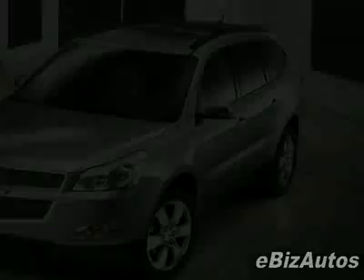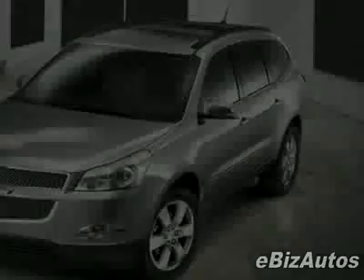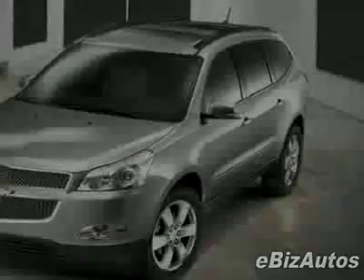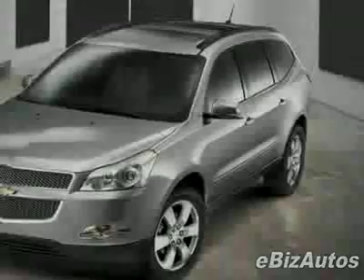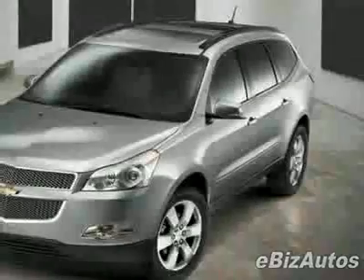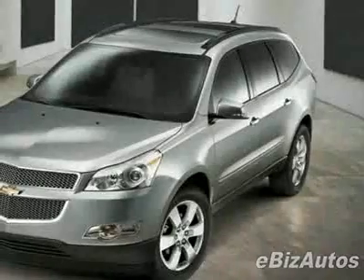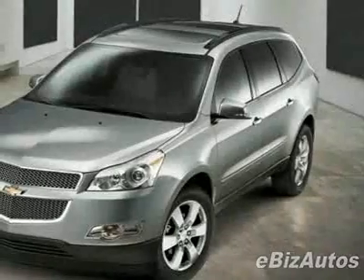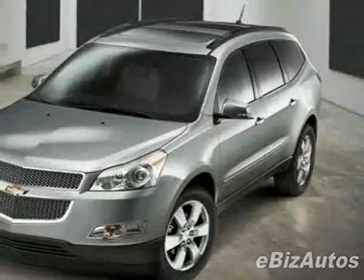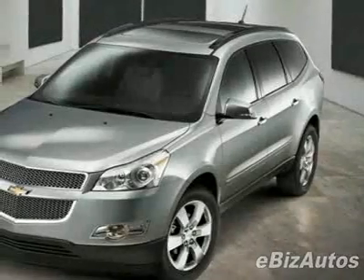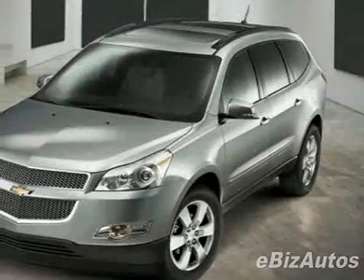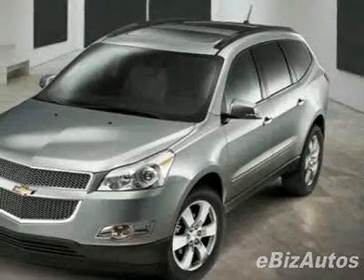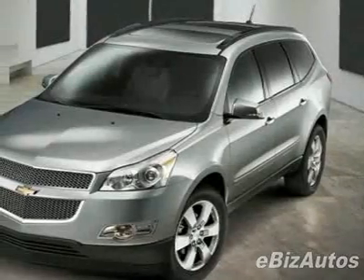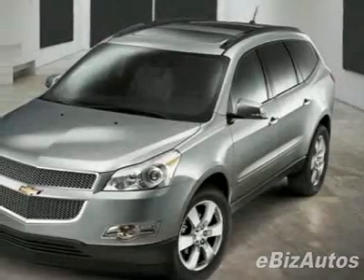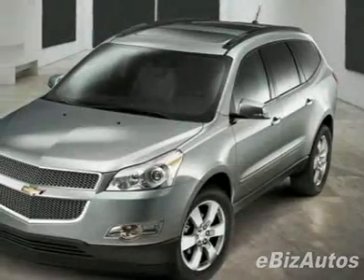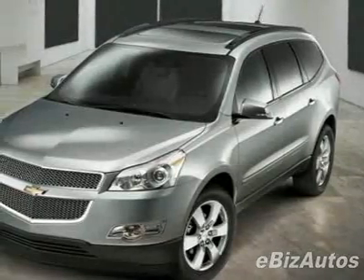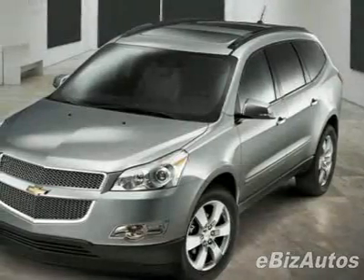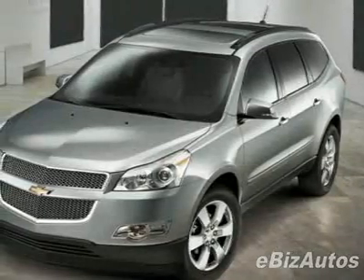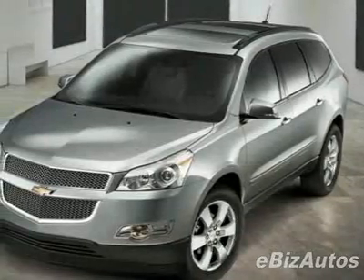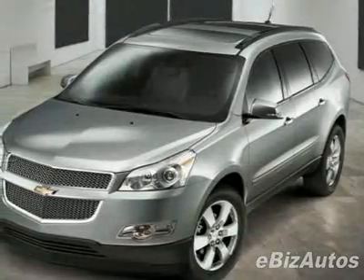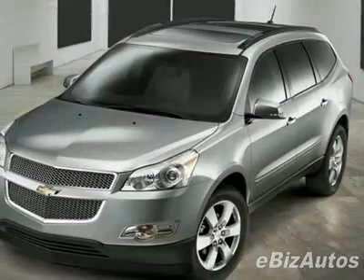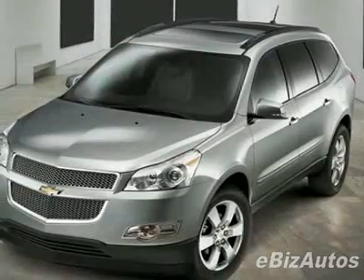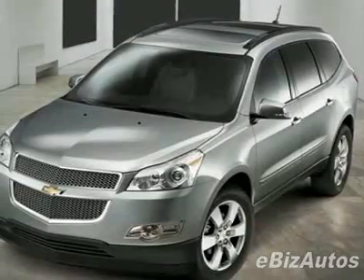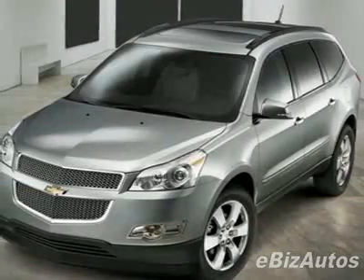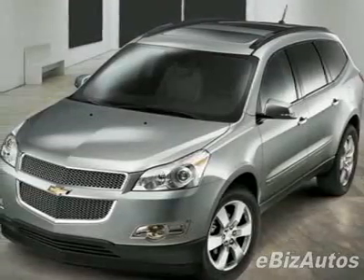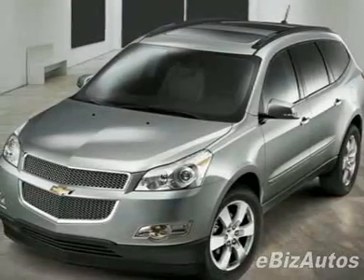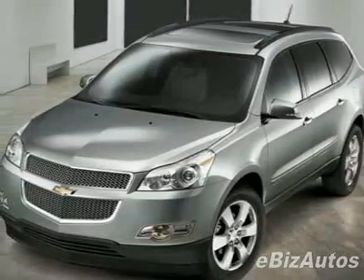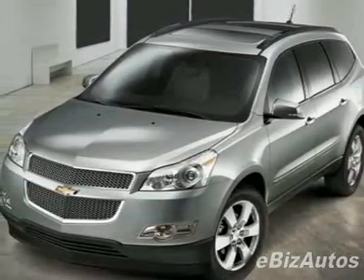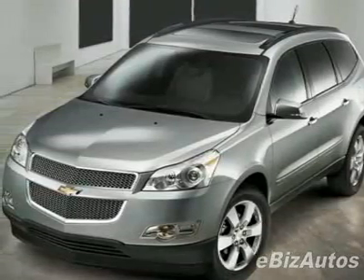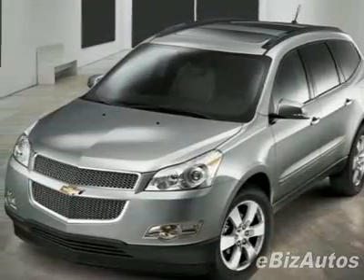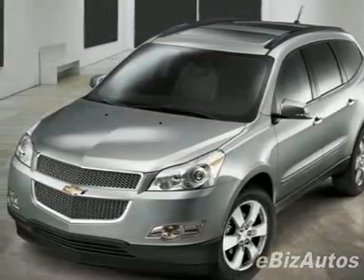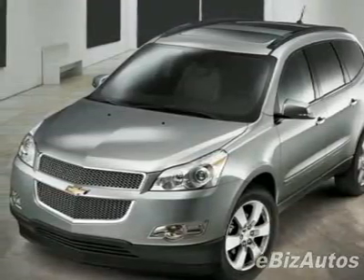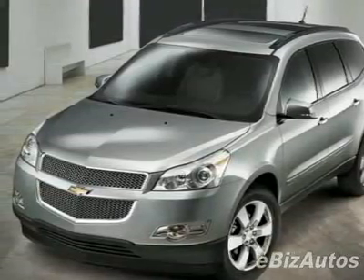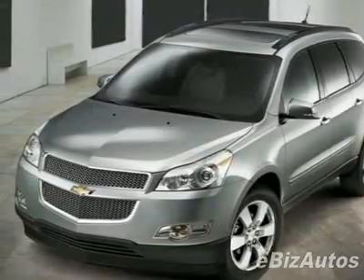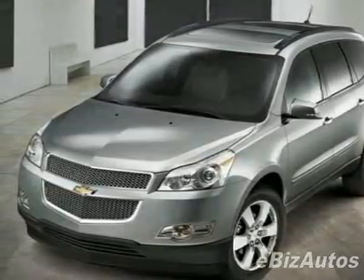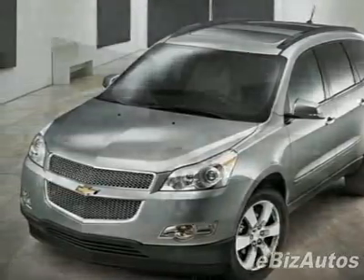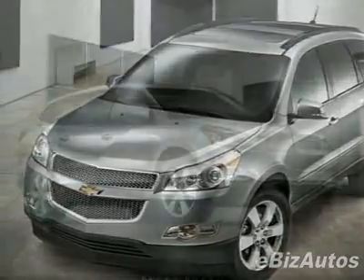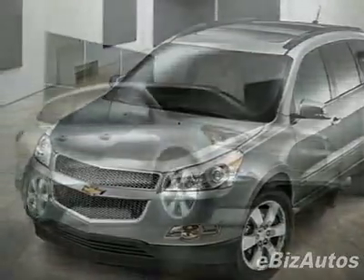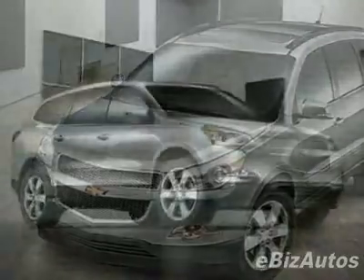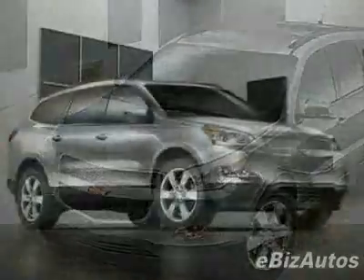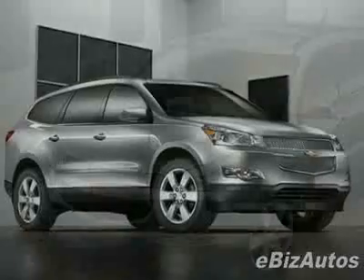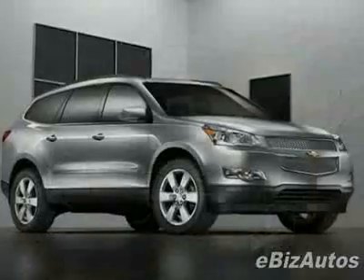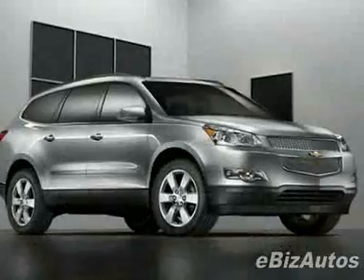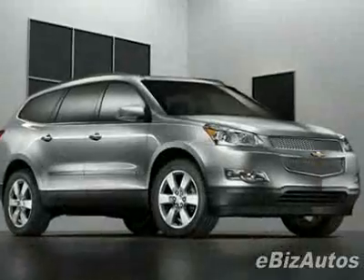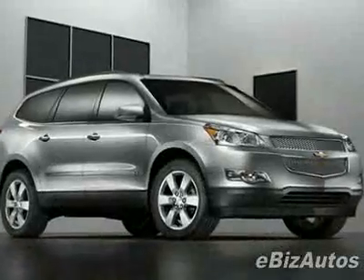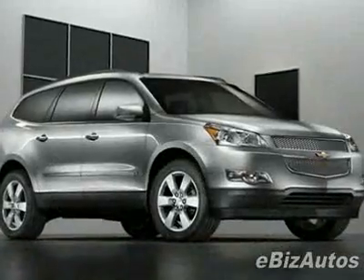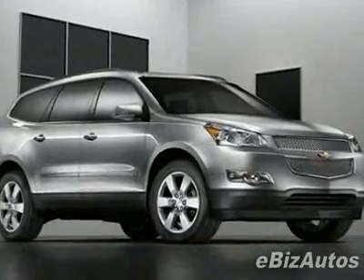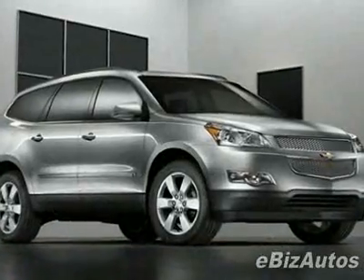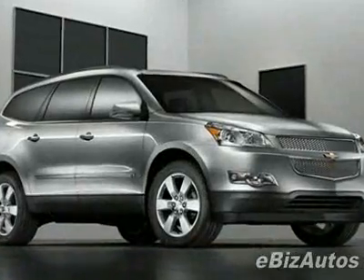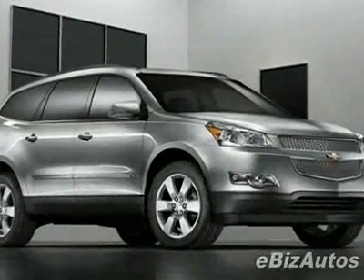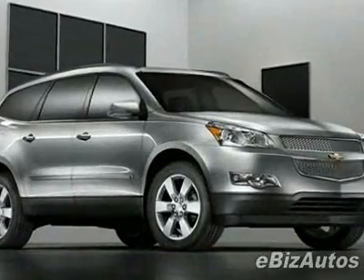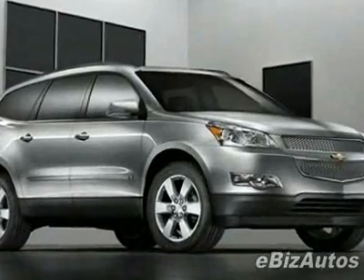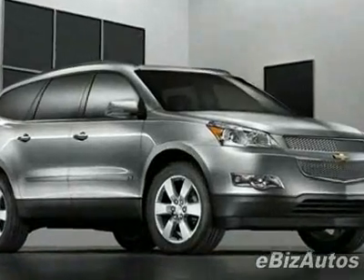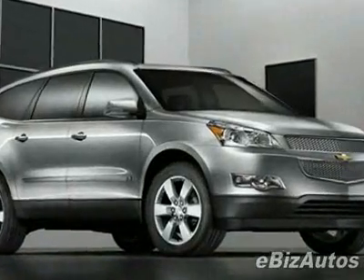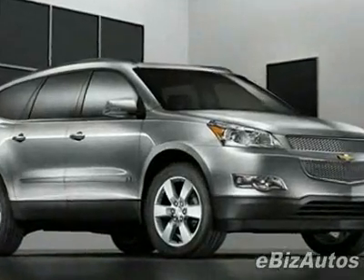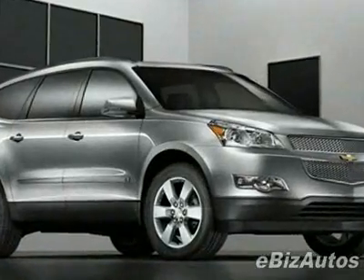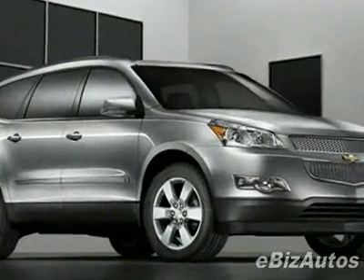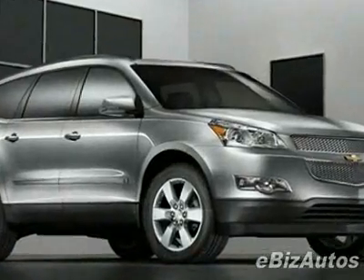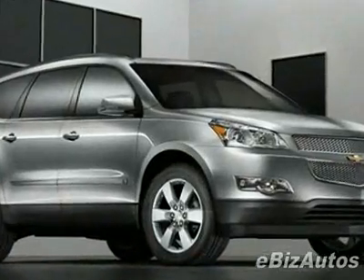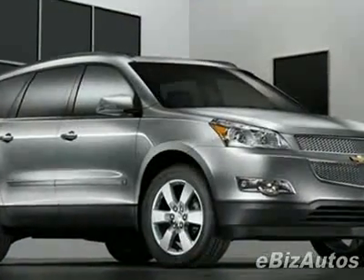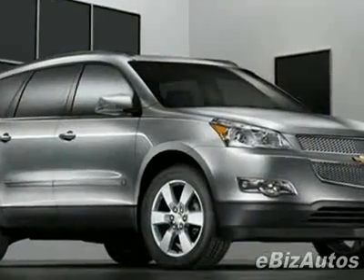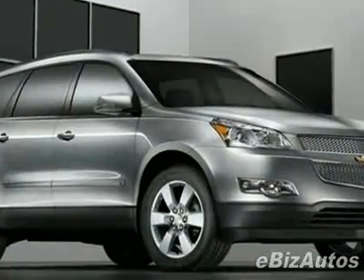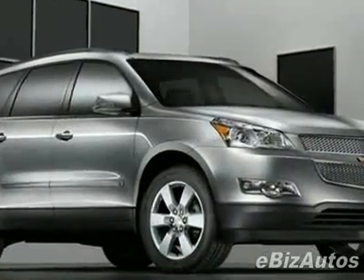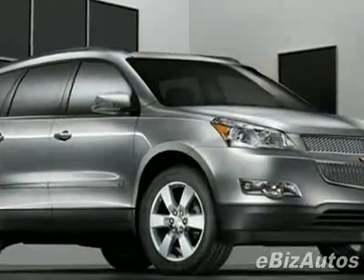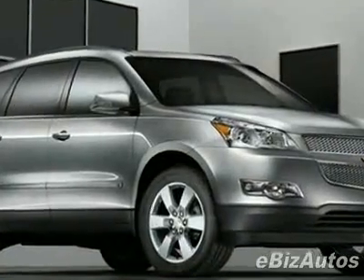Check out this new 2010 Chevrolet Traverse LT with 1LT for your protection. This vehicle has a full factory warranty.